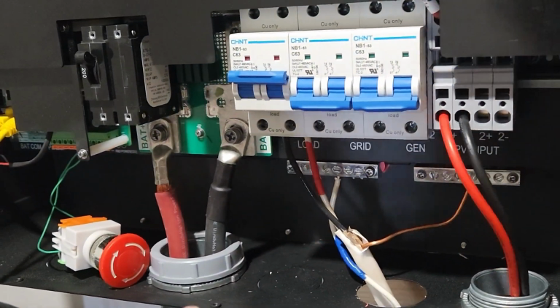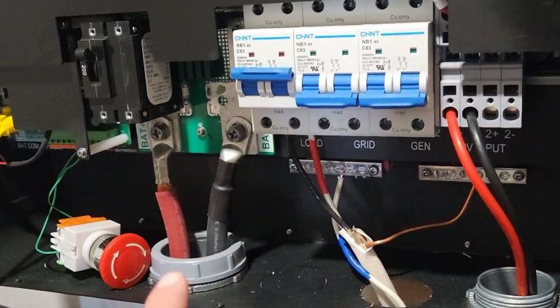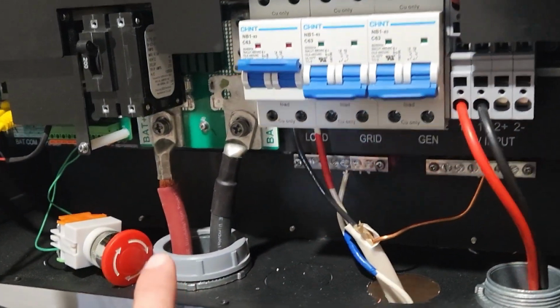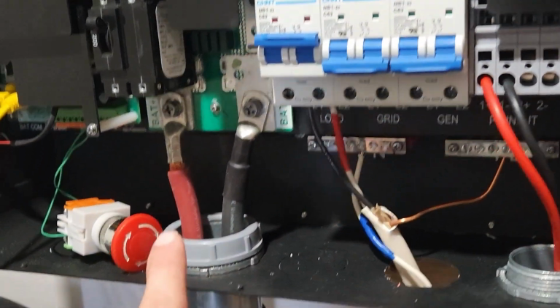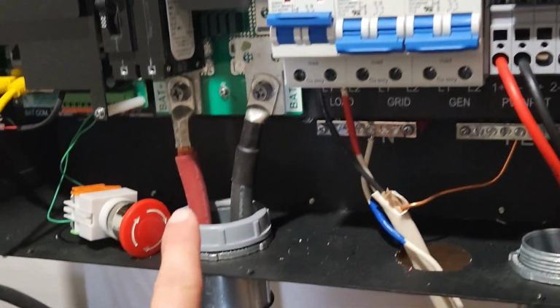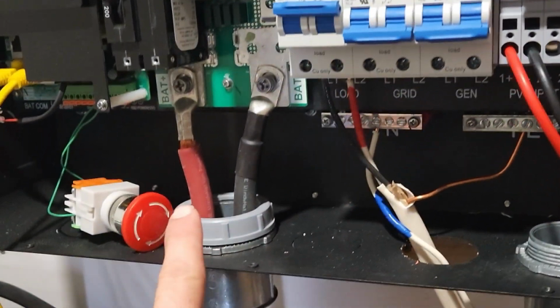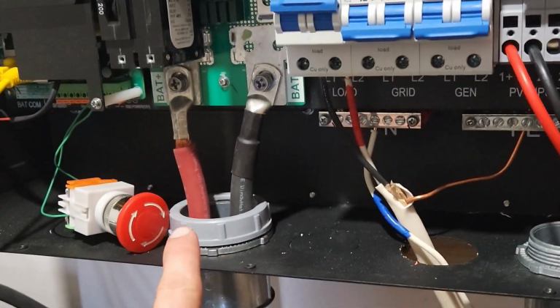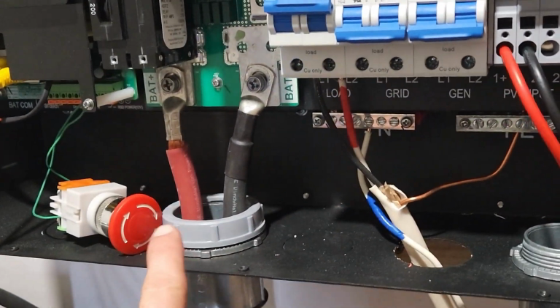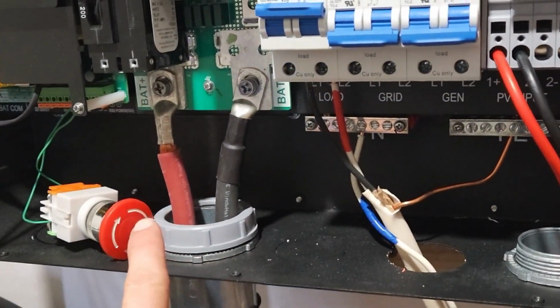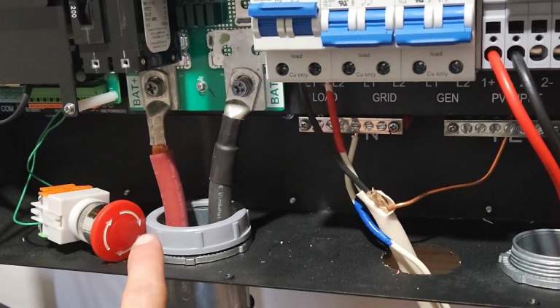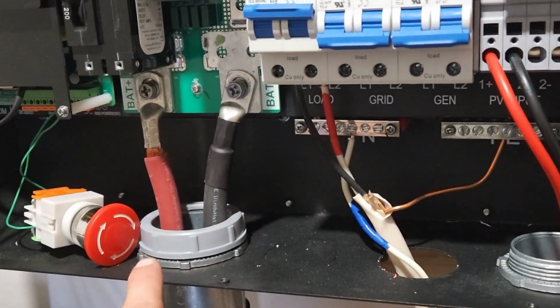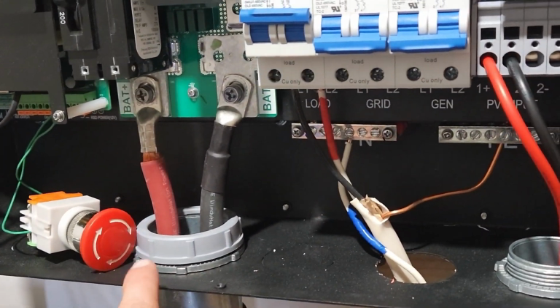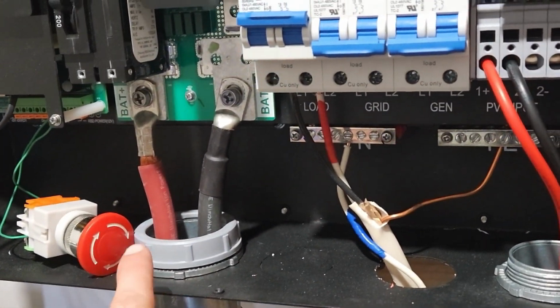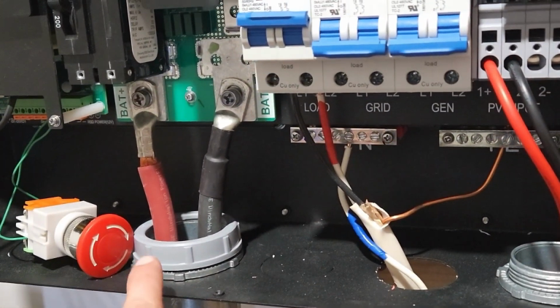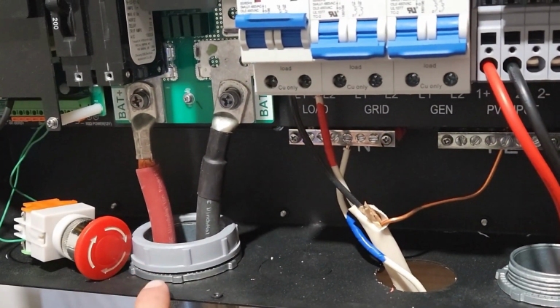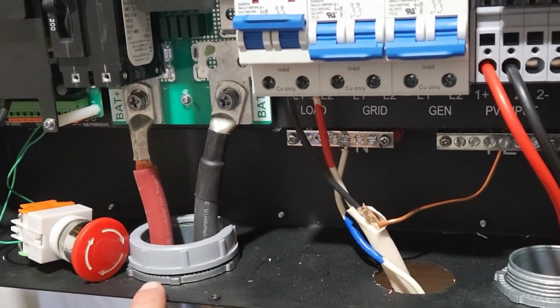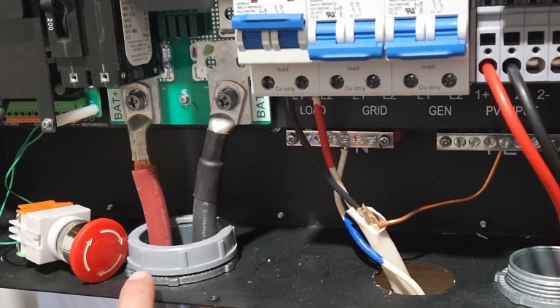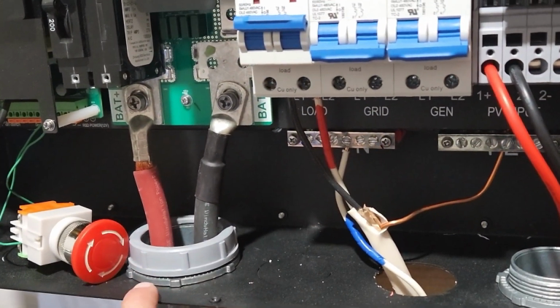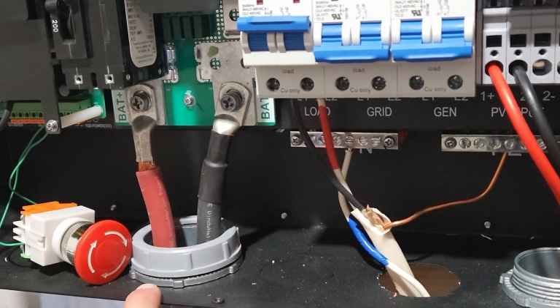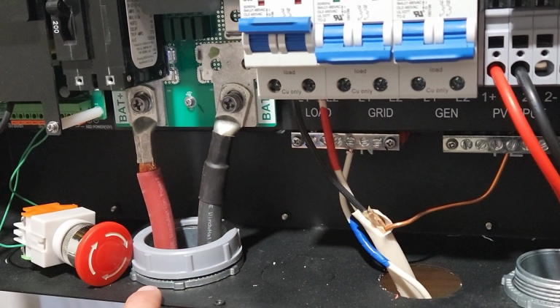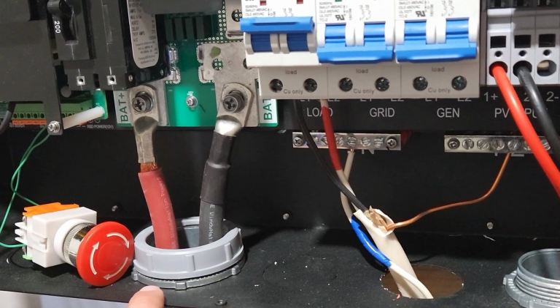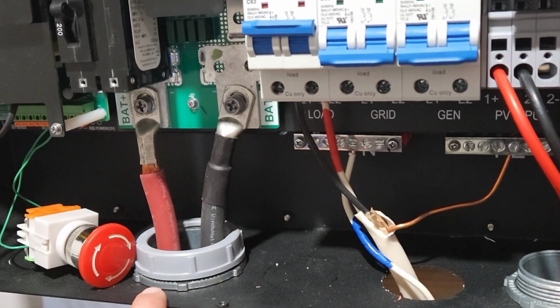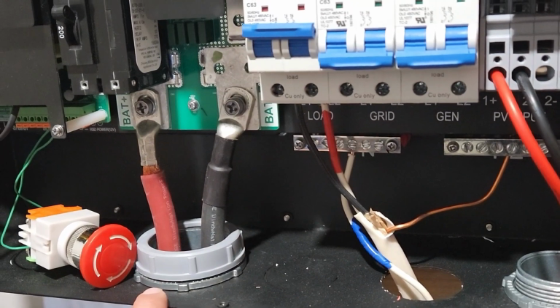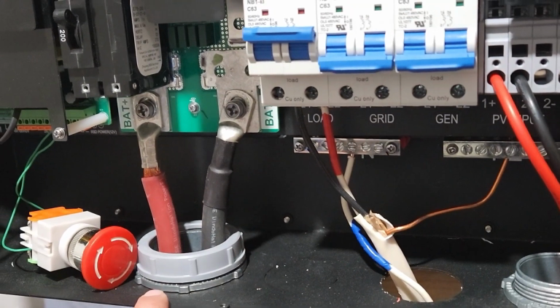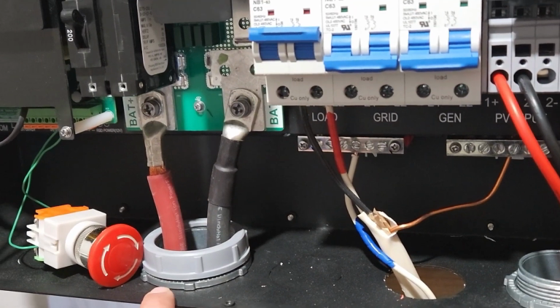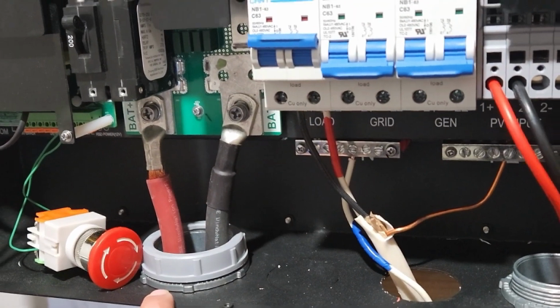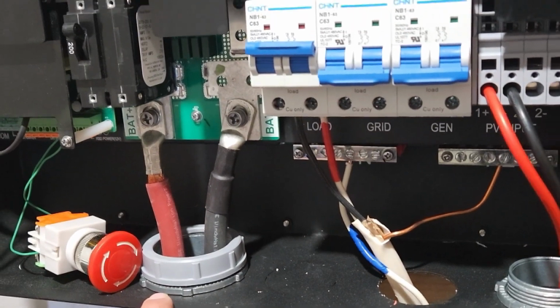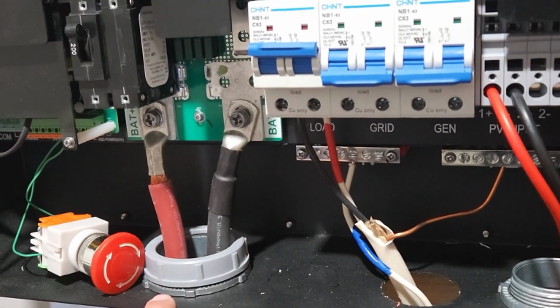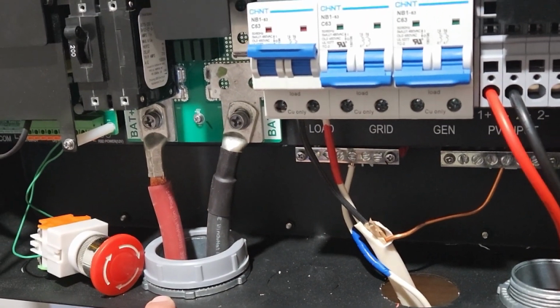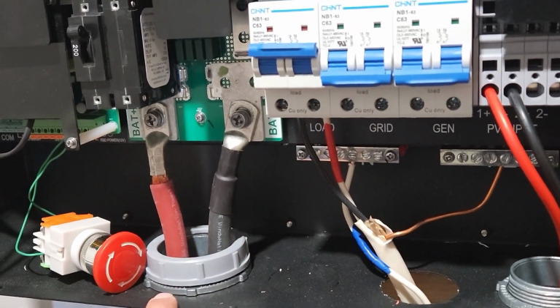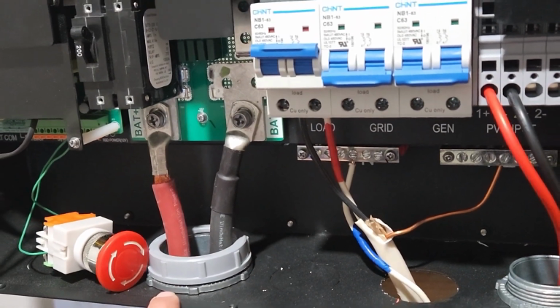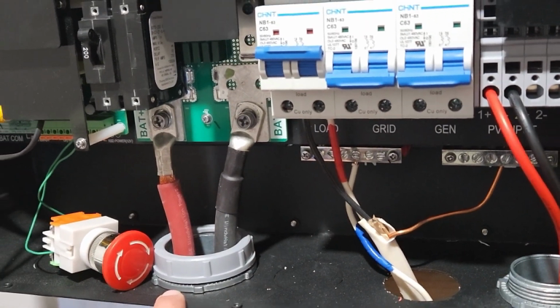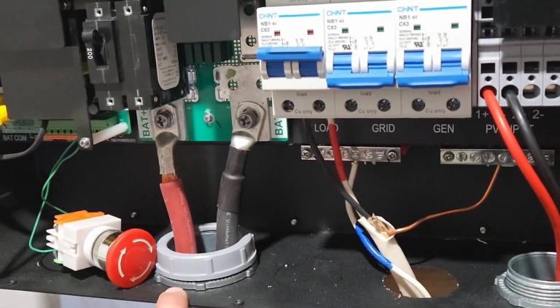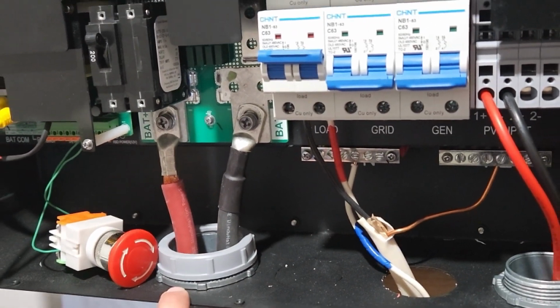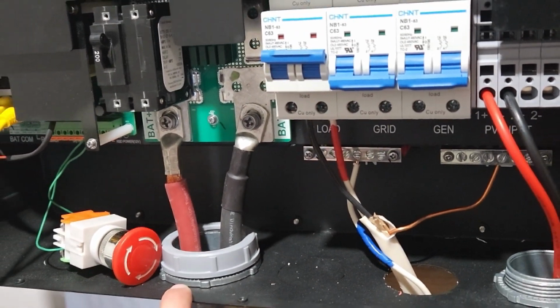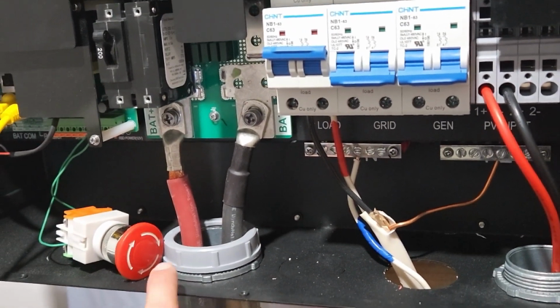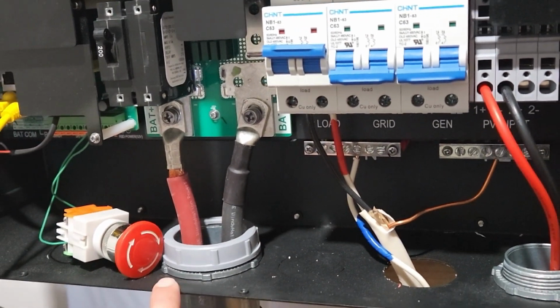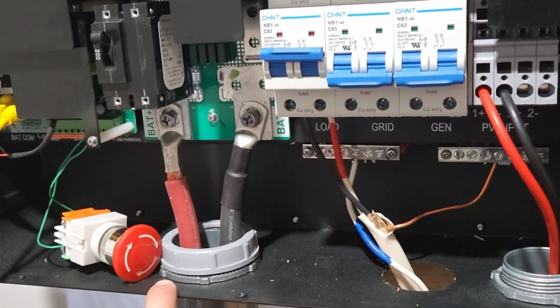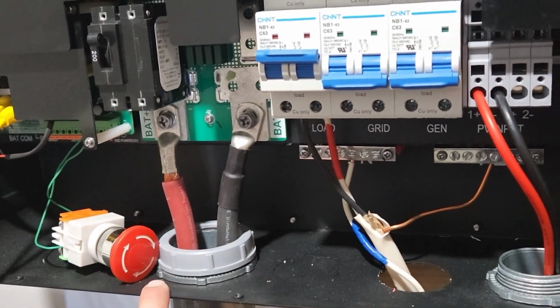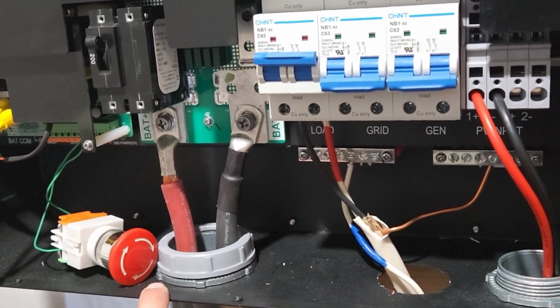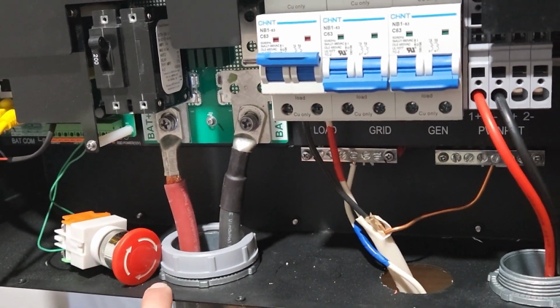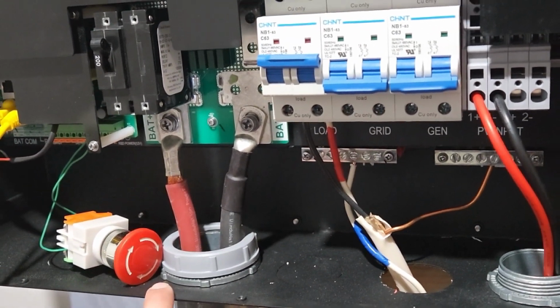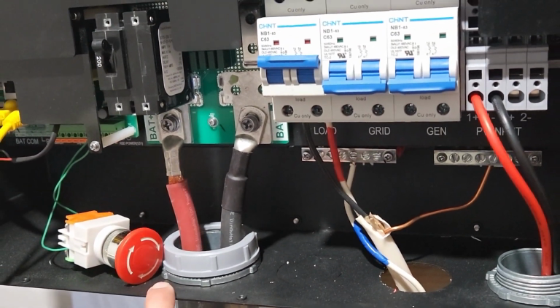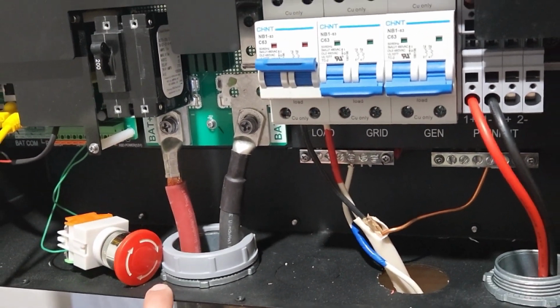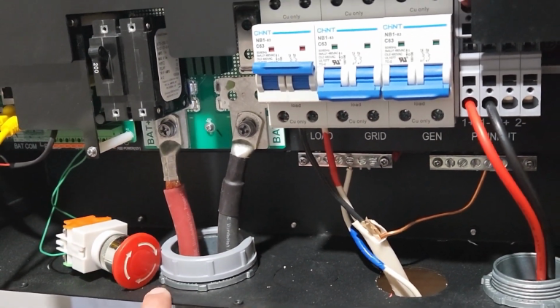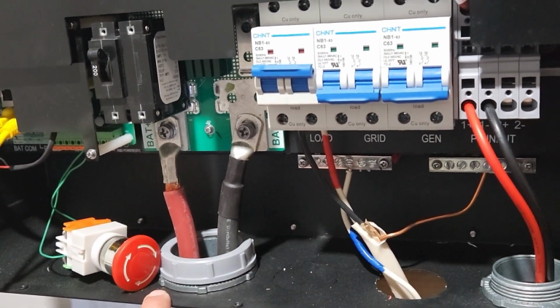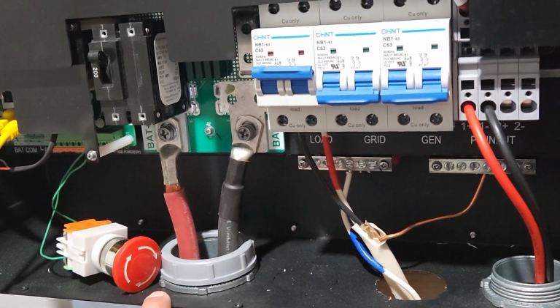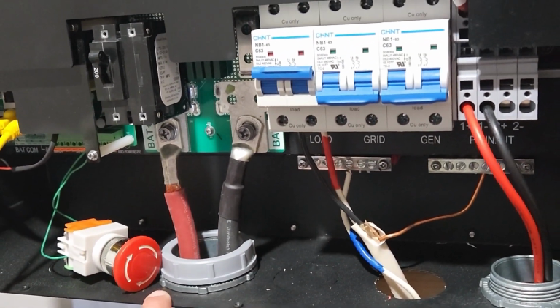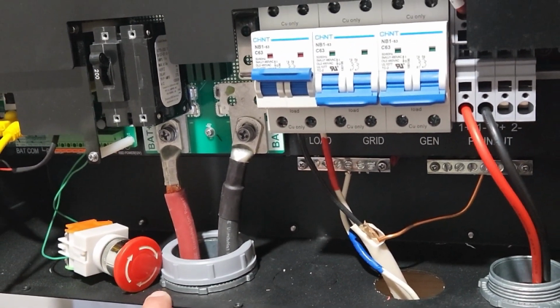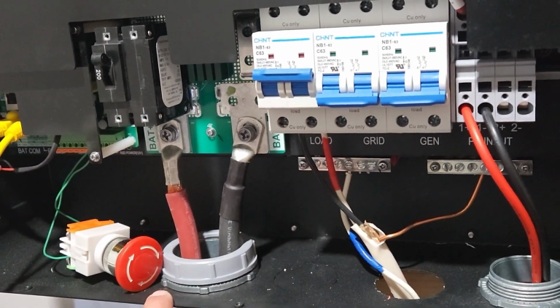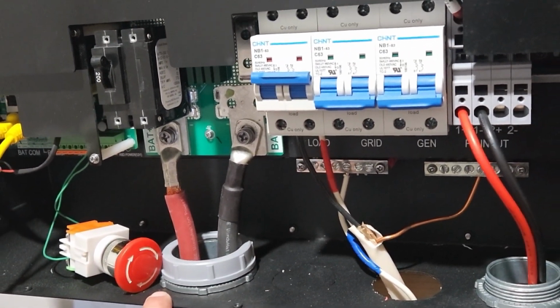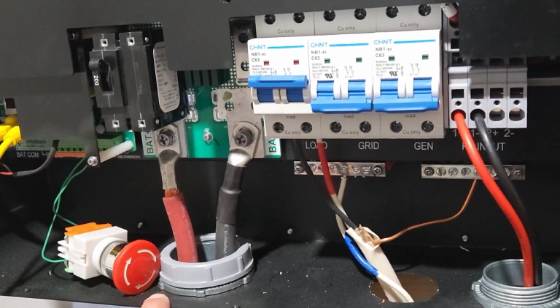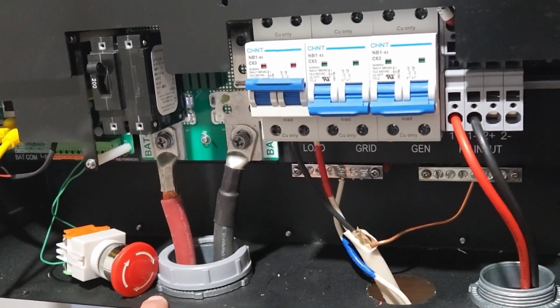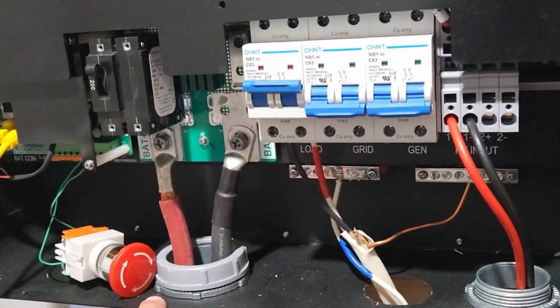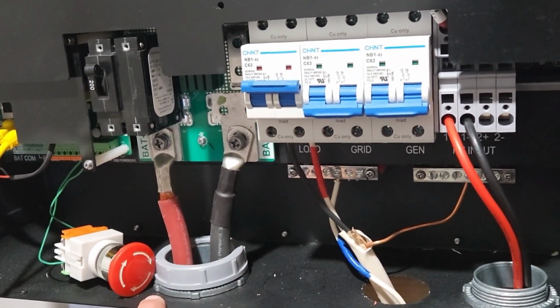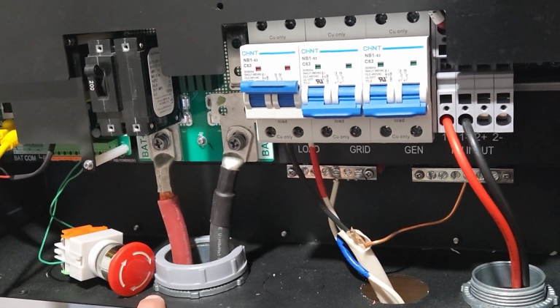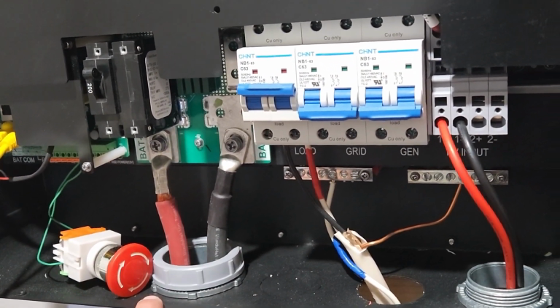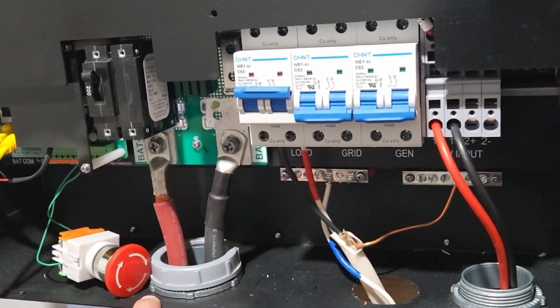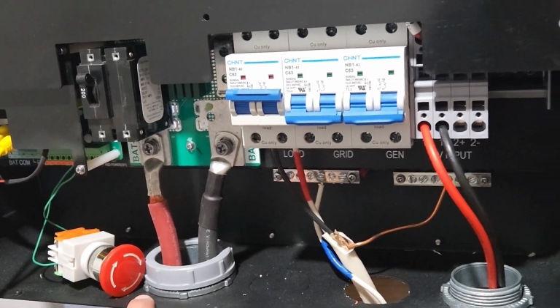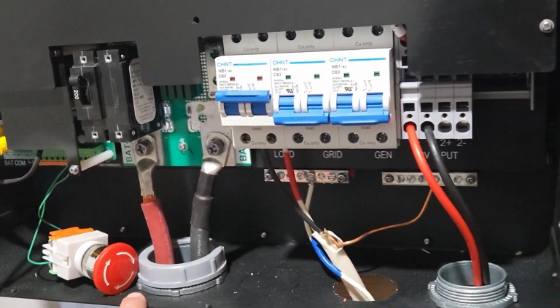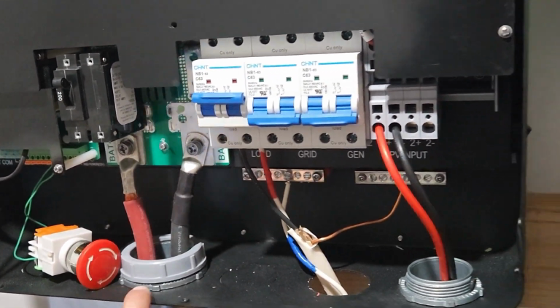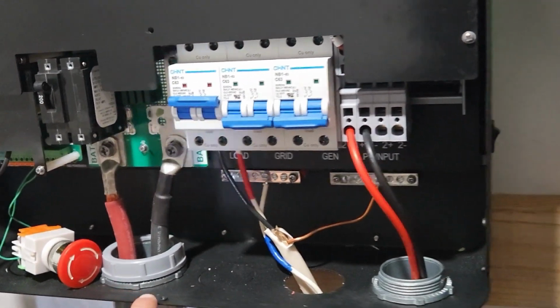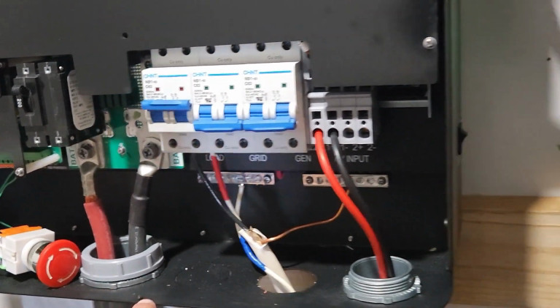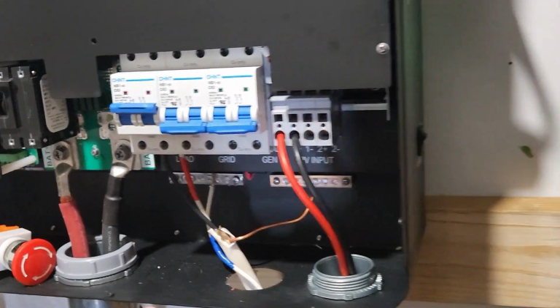One neat thing — the RSD button does work for both inverters. So one button will communicate with both.